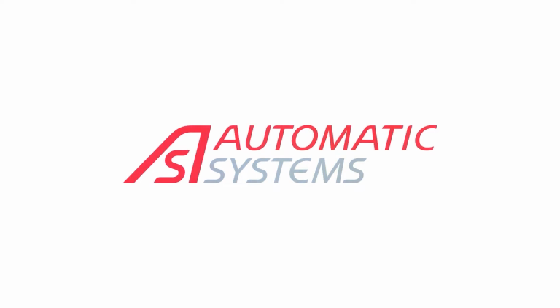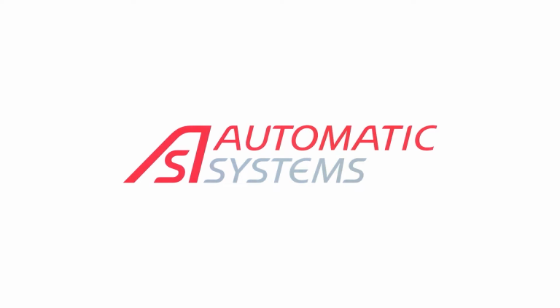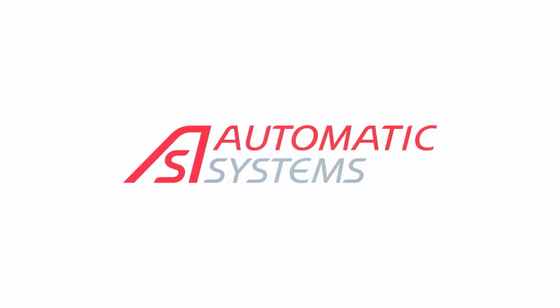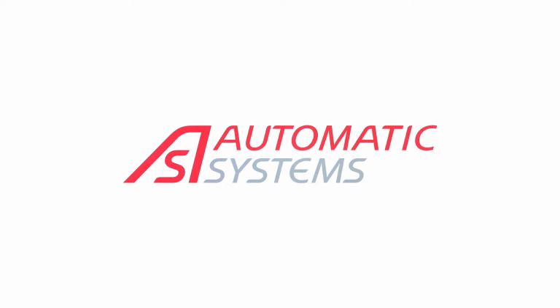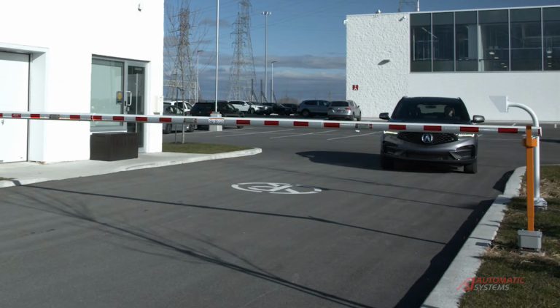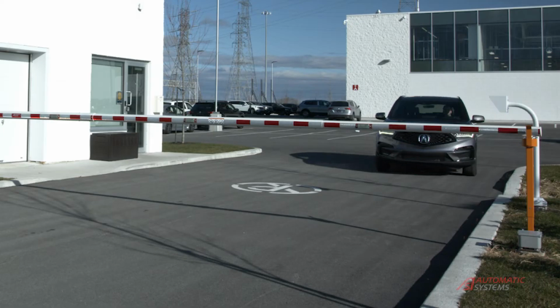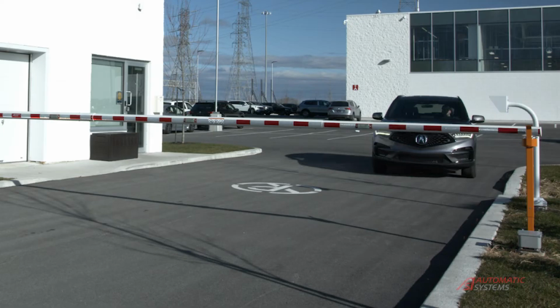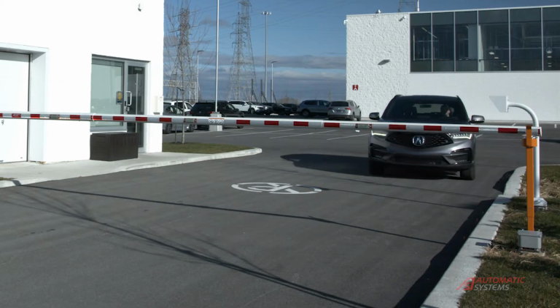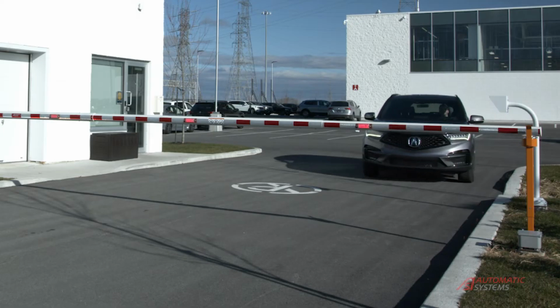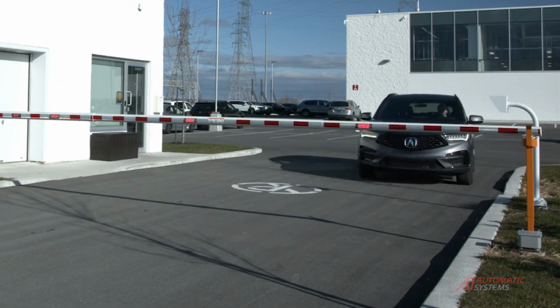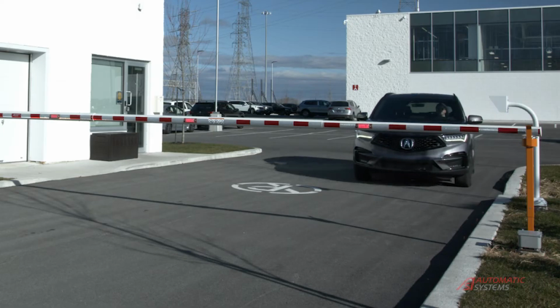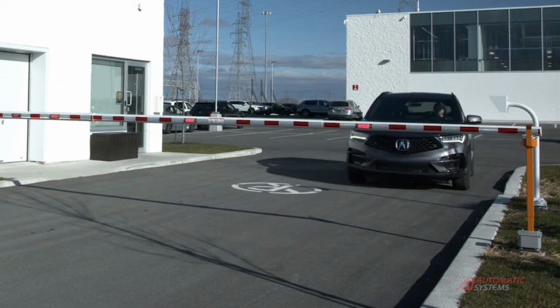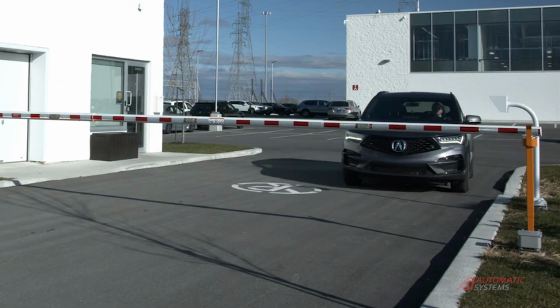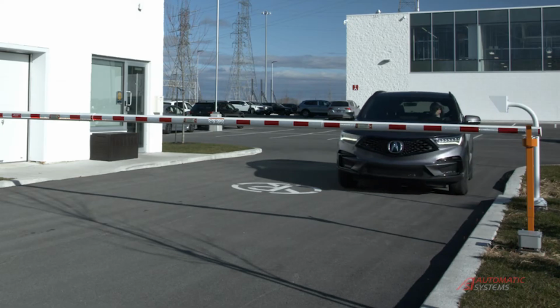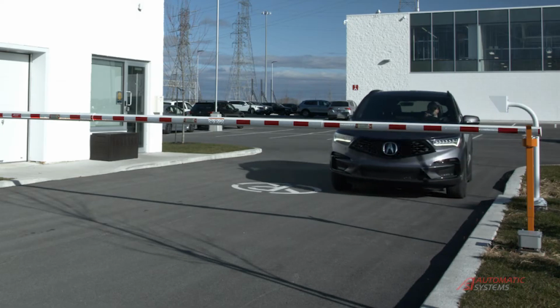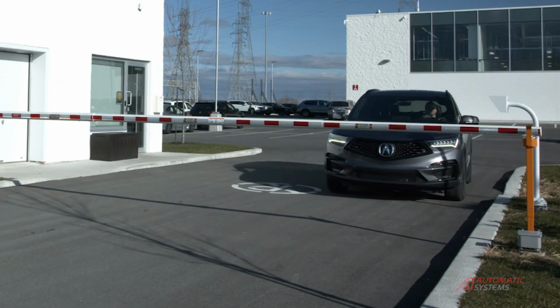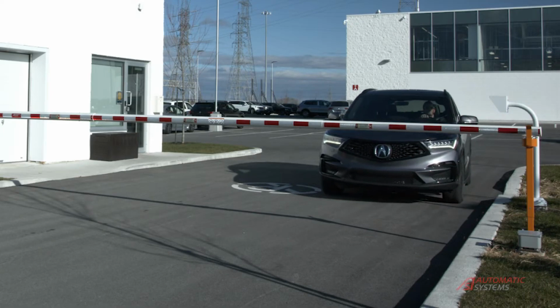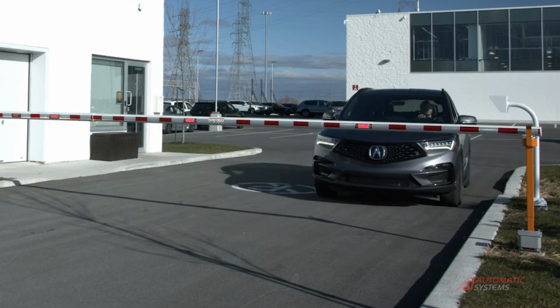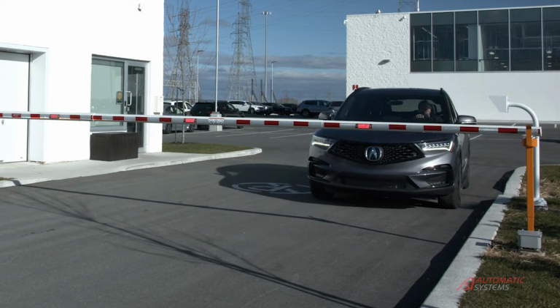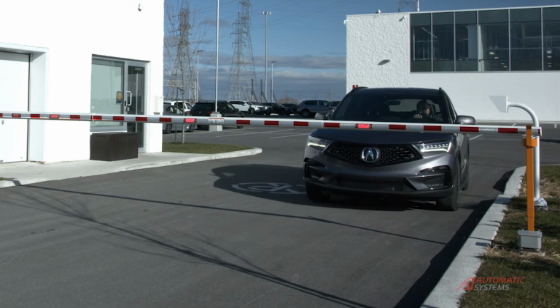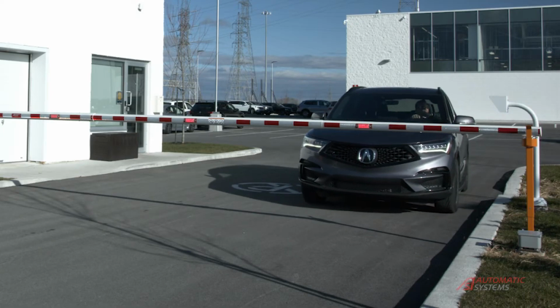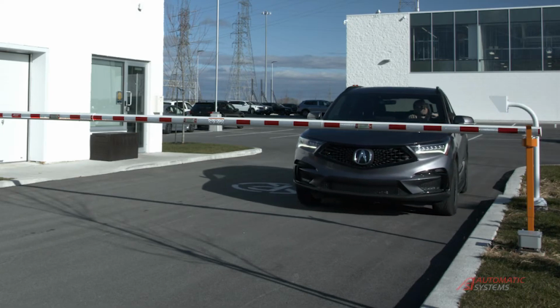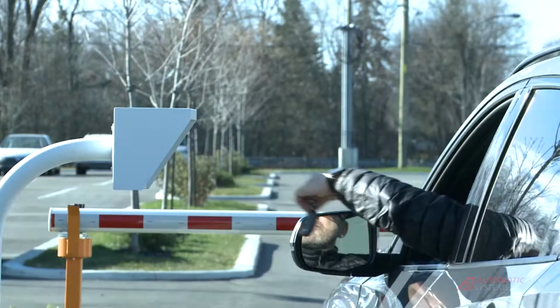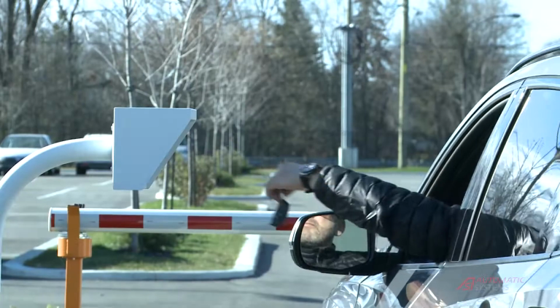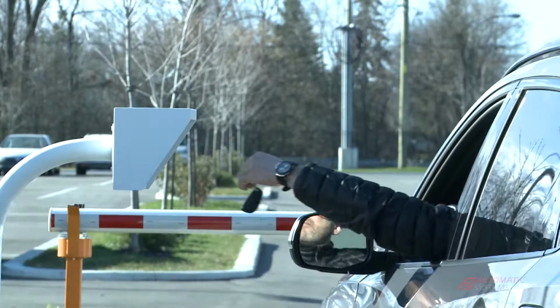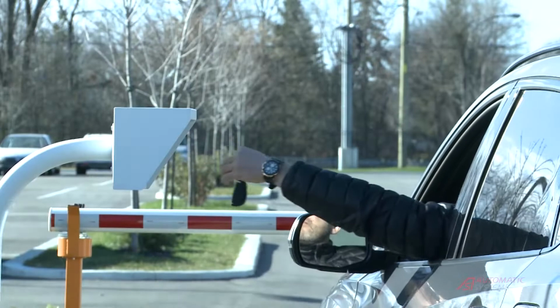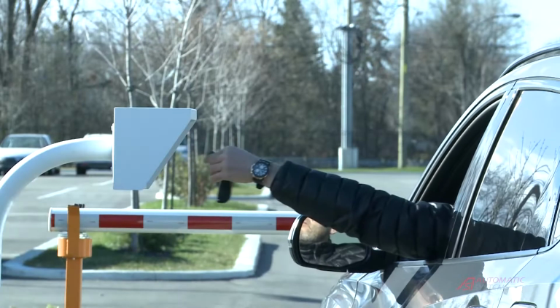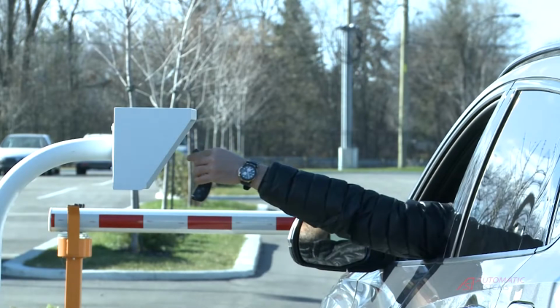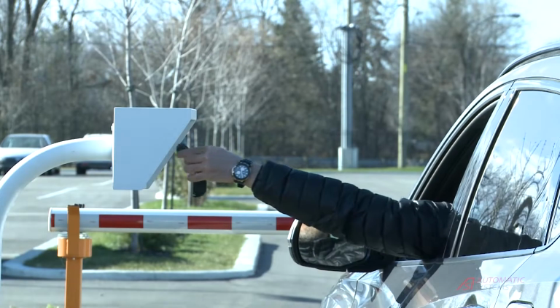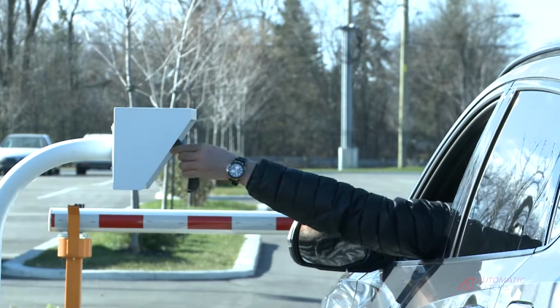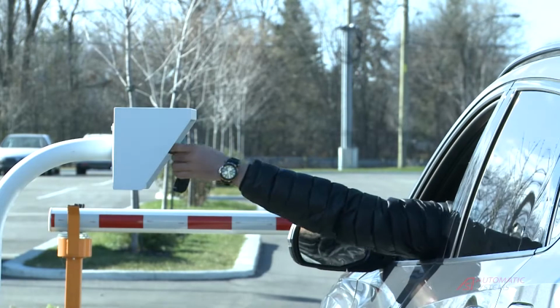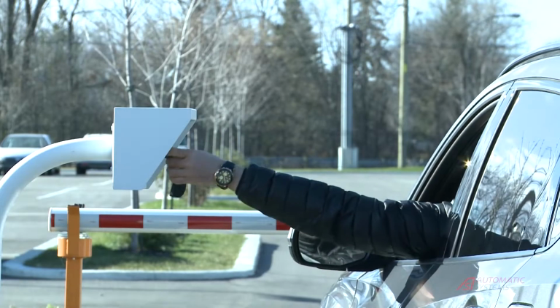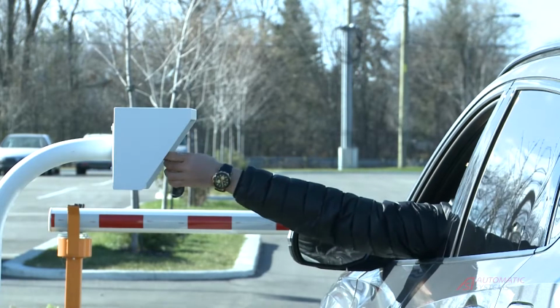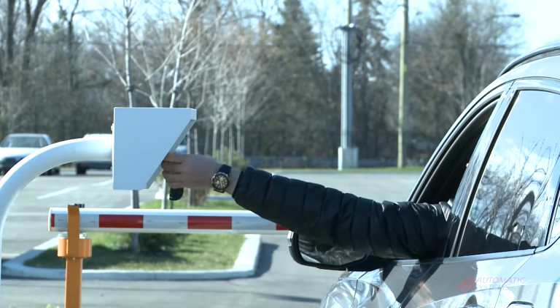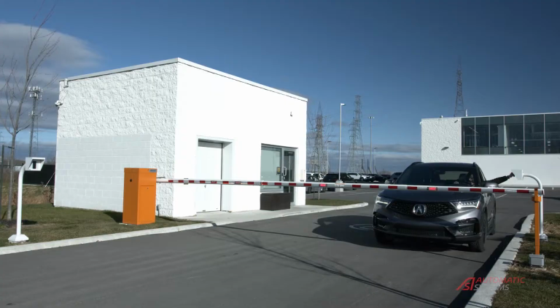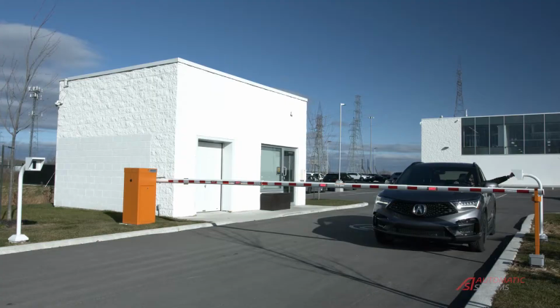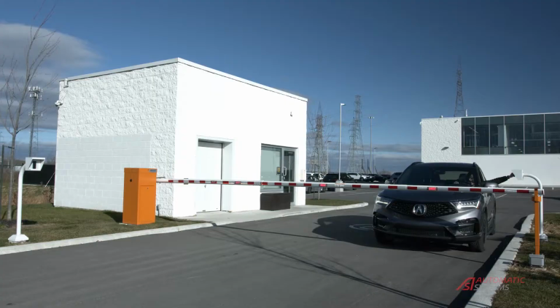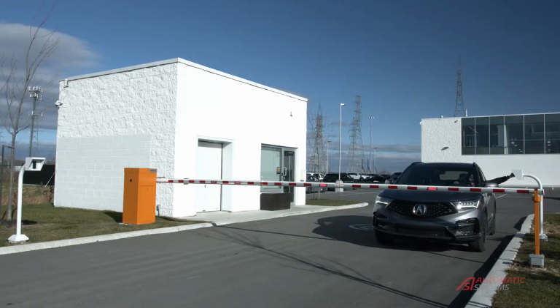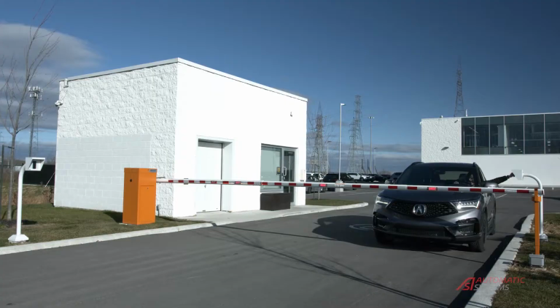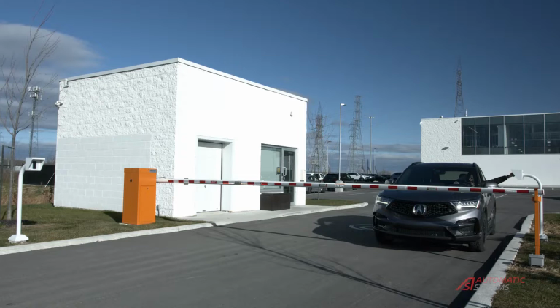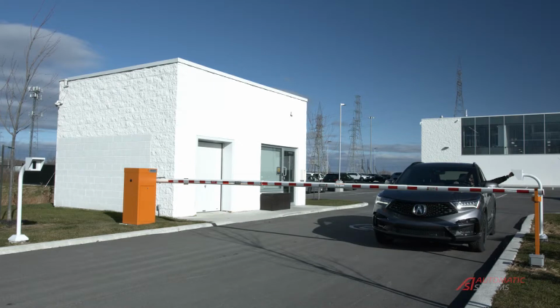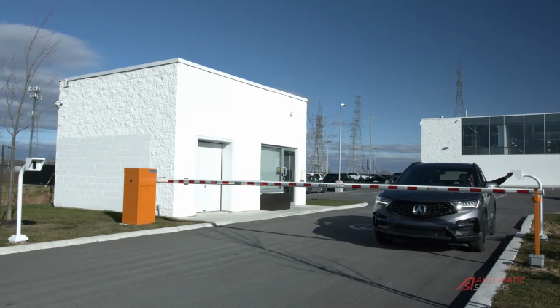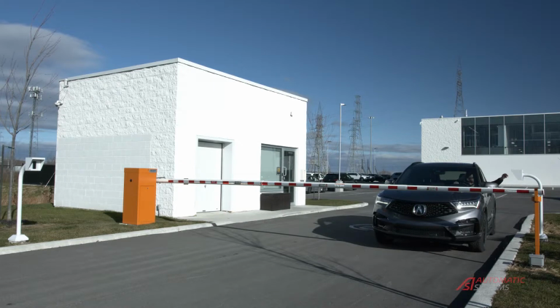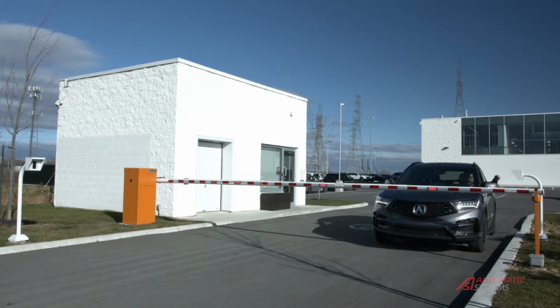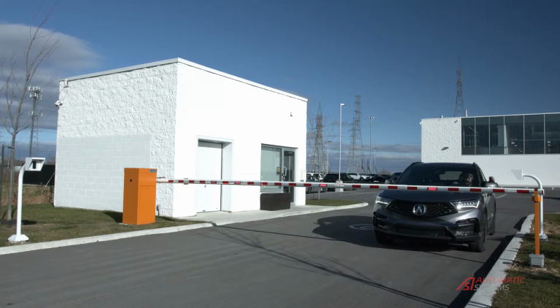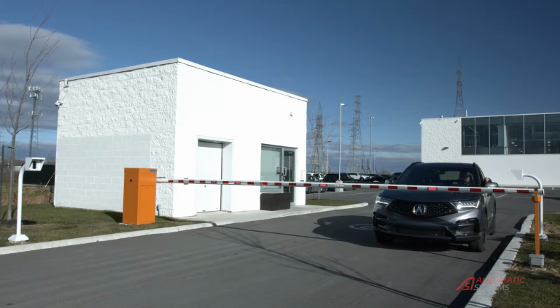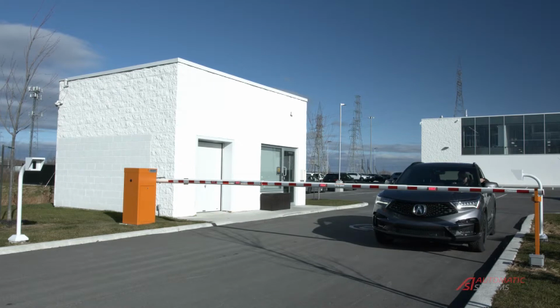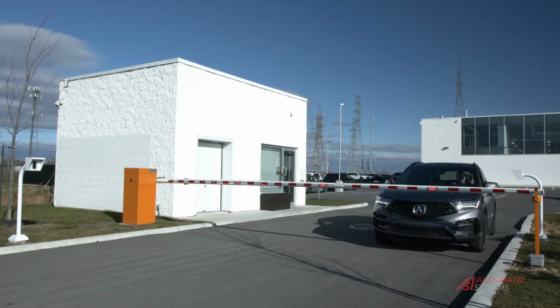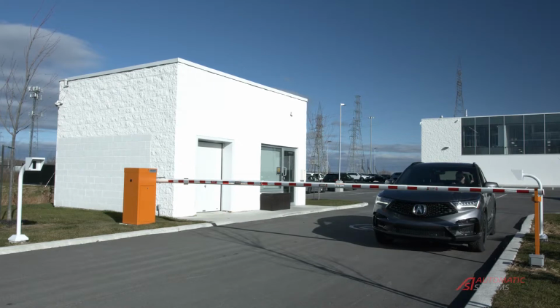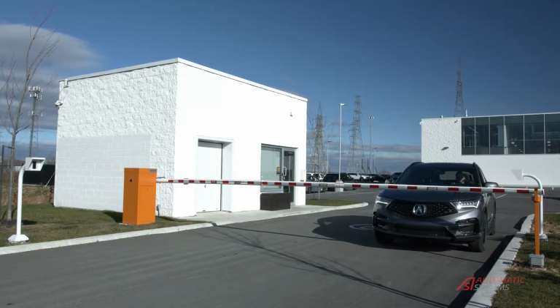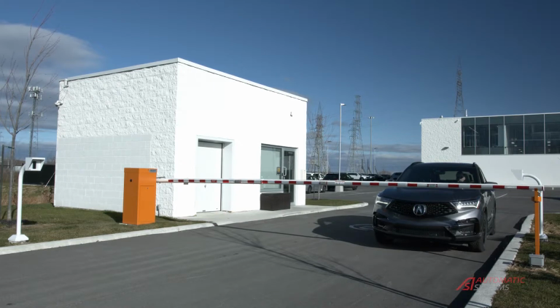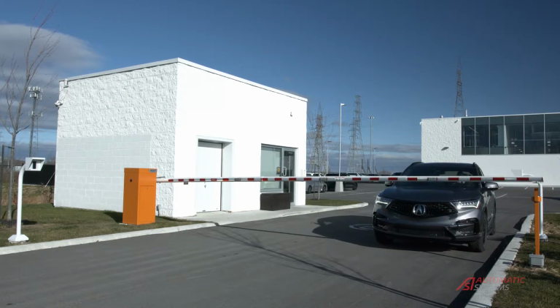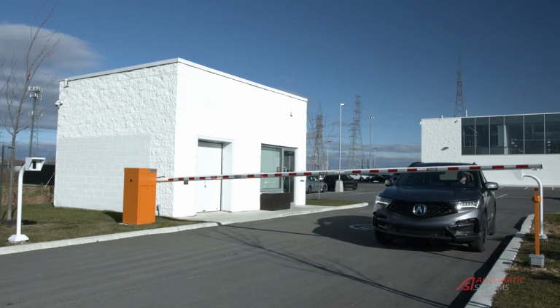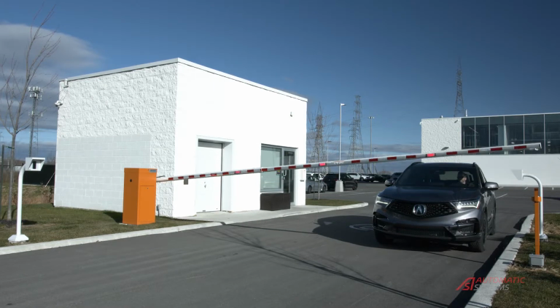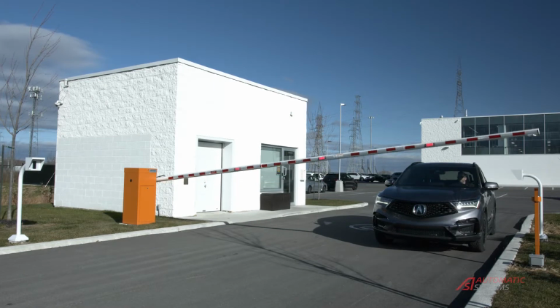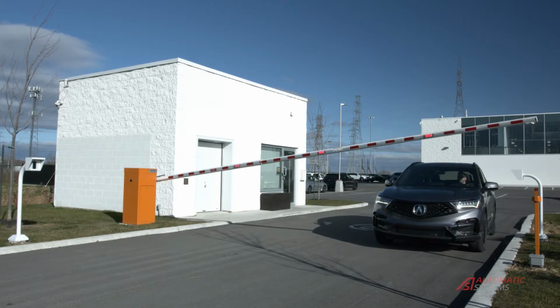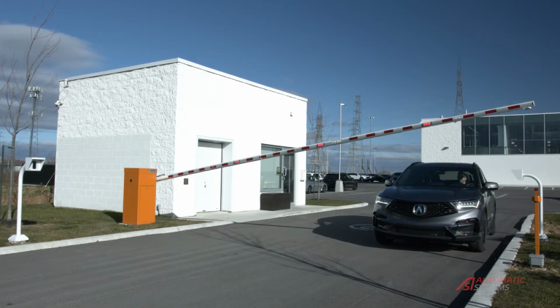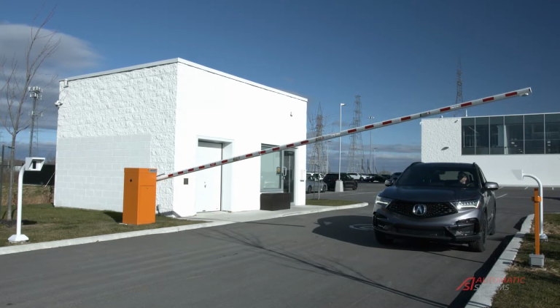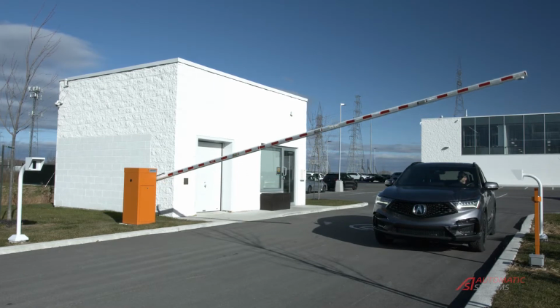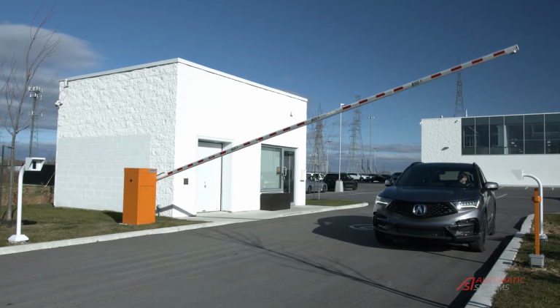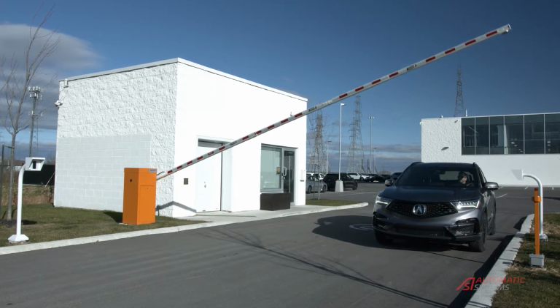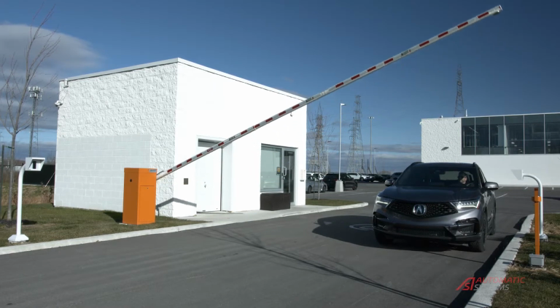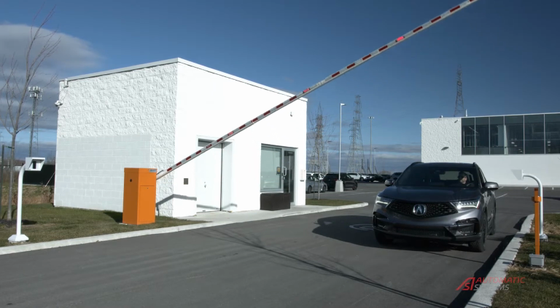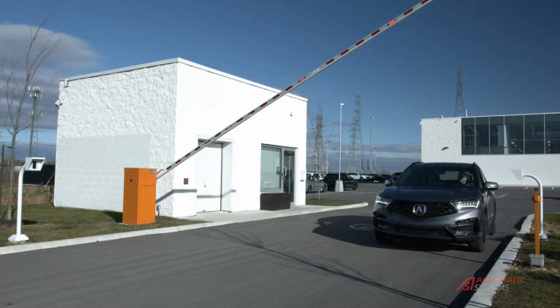With over 50 years of experience, Automatic Systems is a world leader in the automation of secure entrance control.